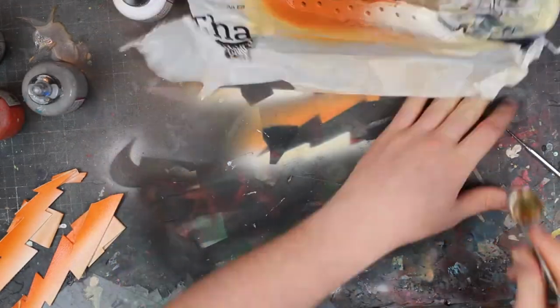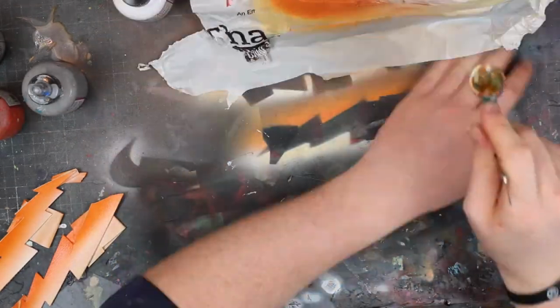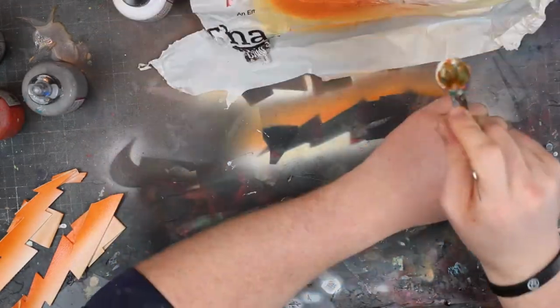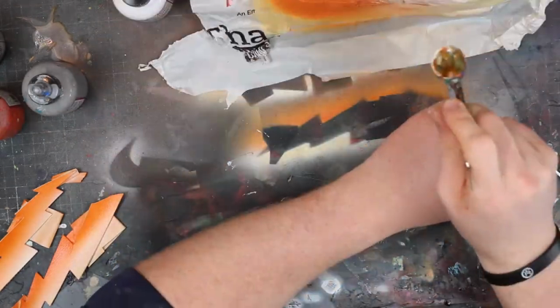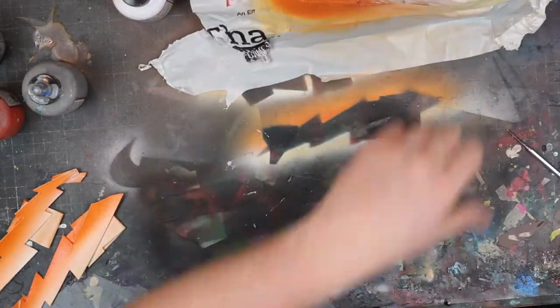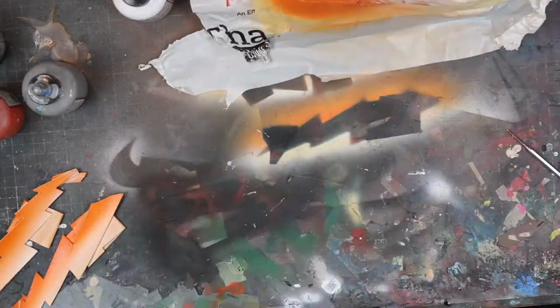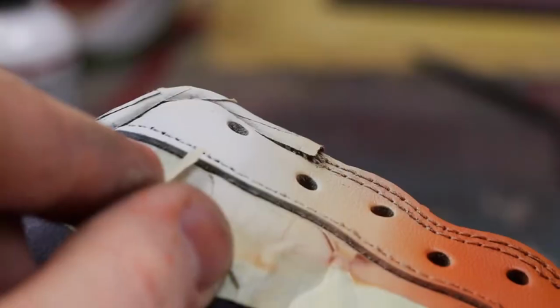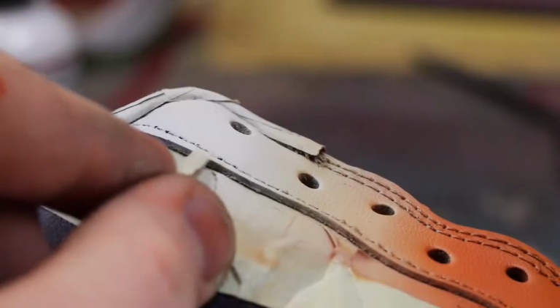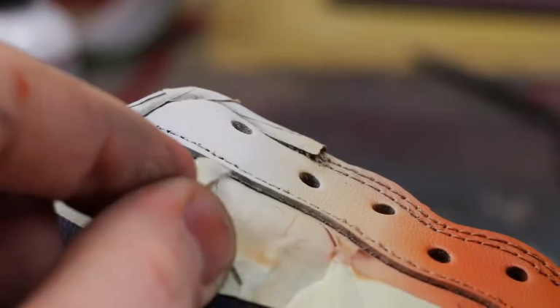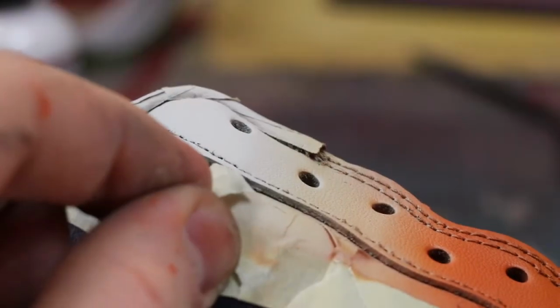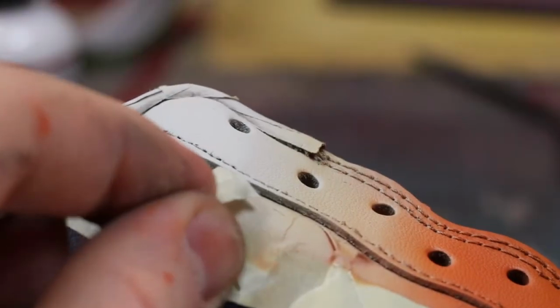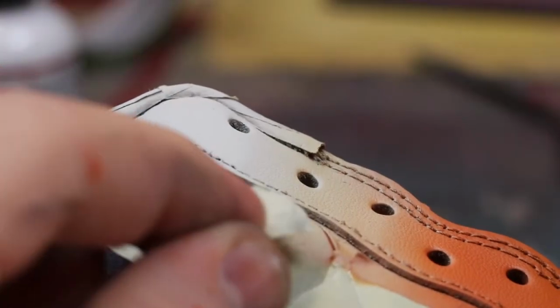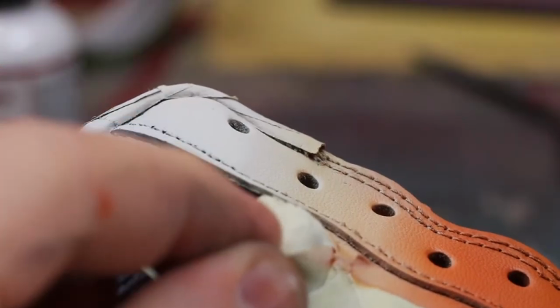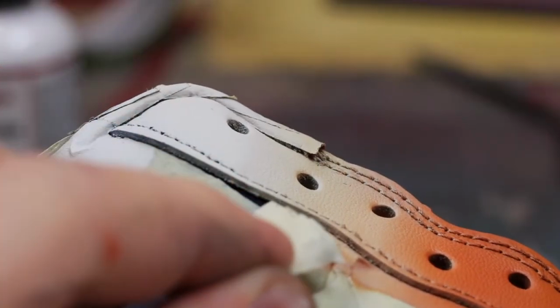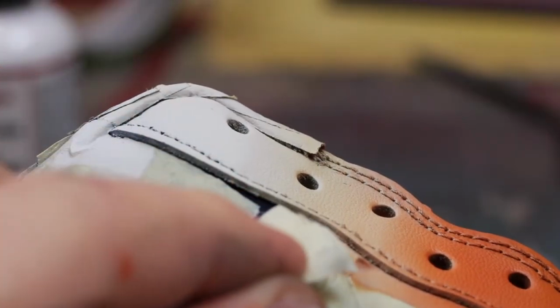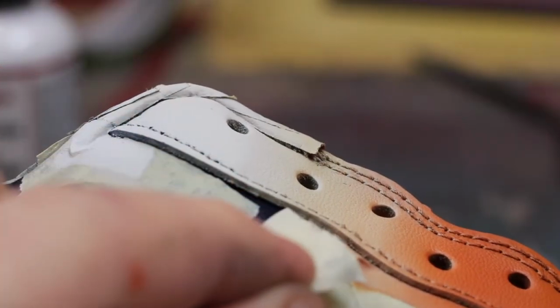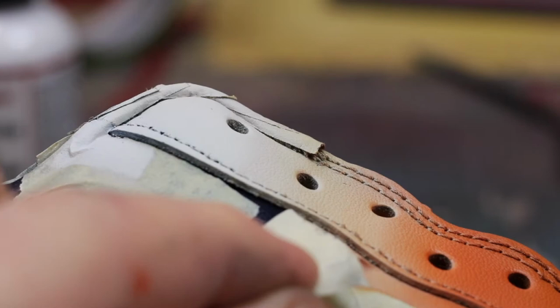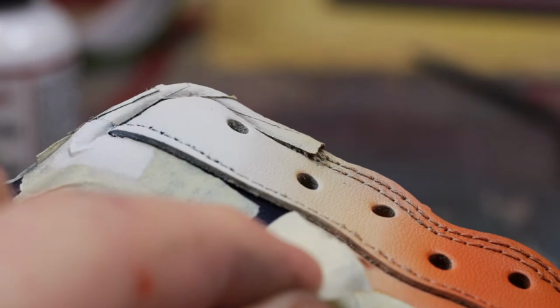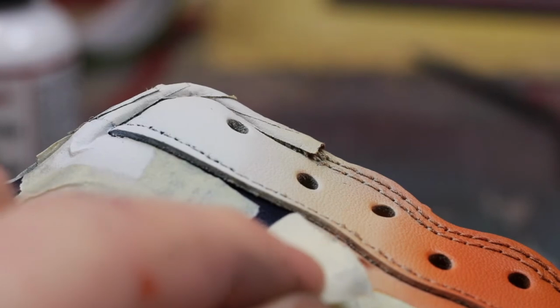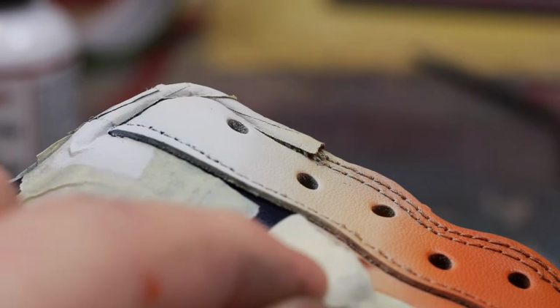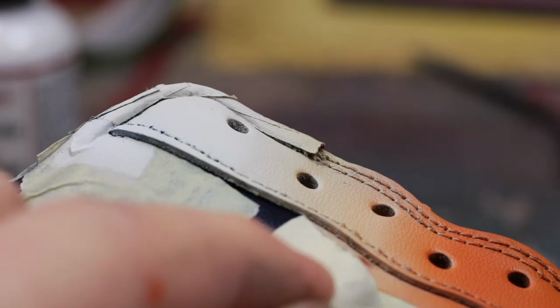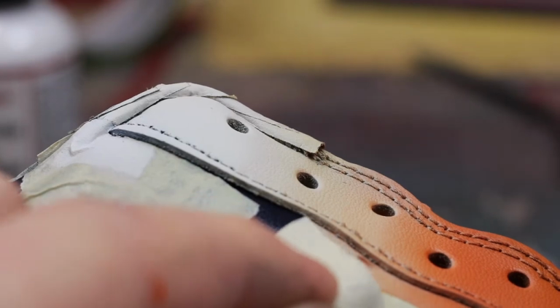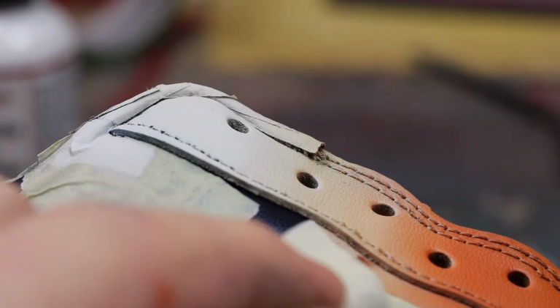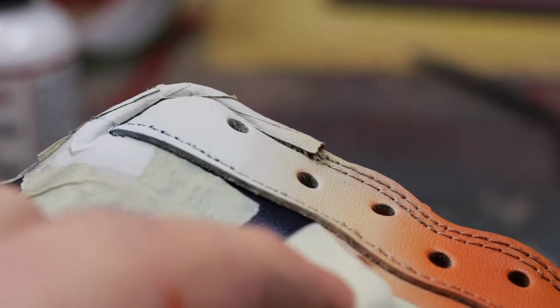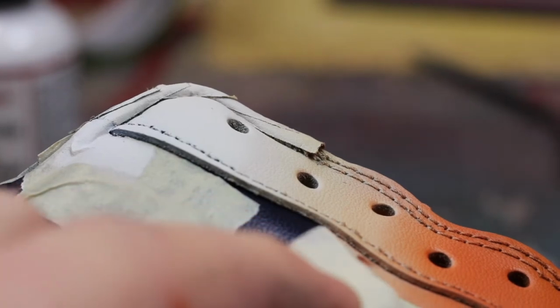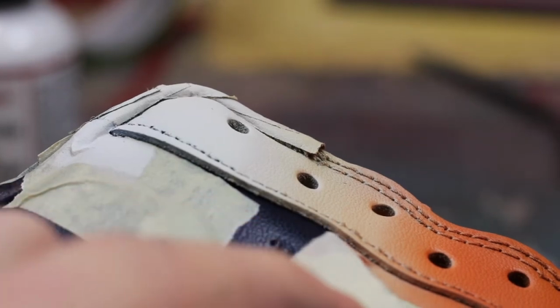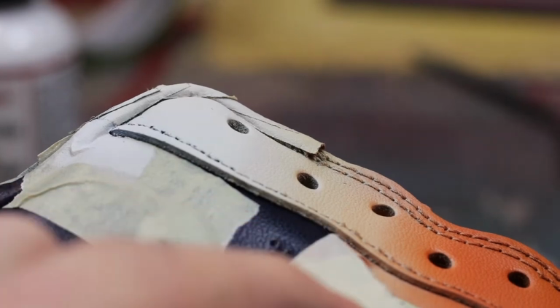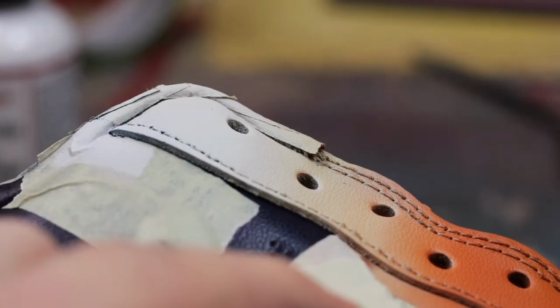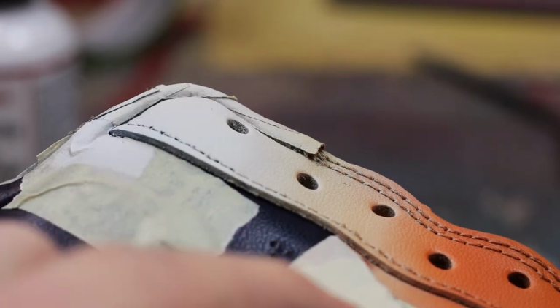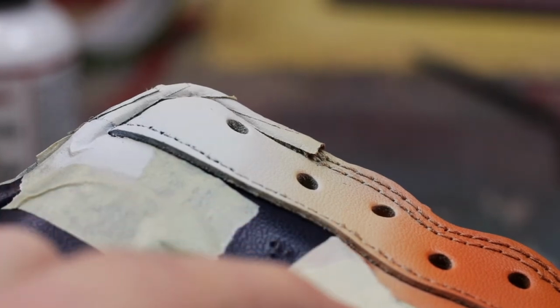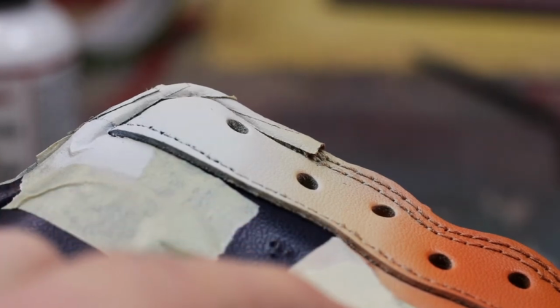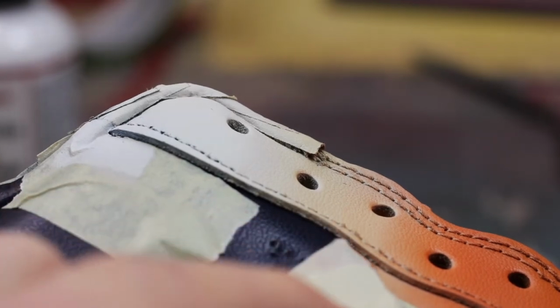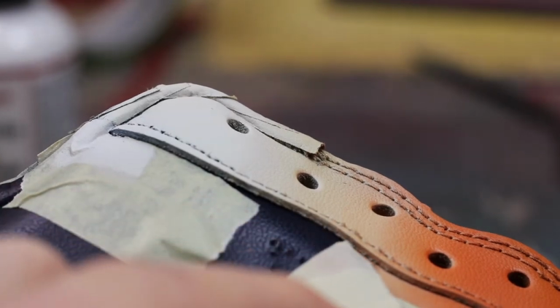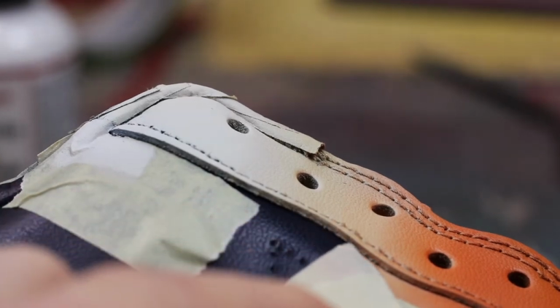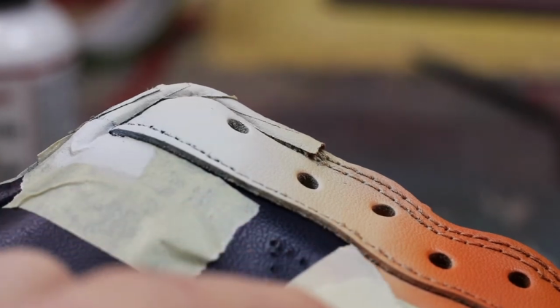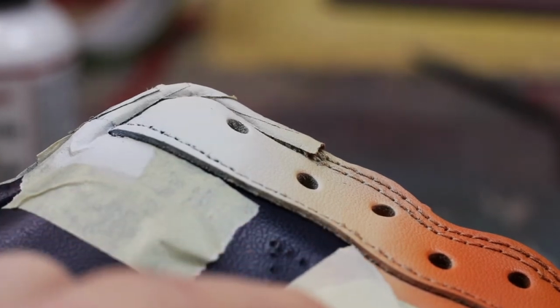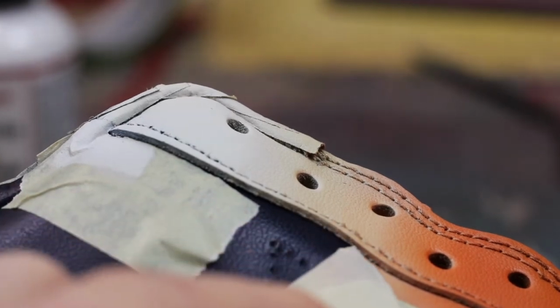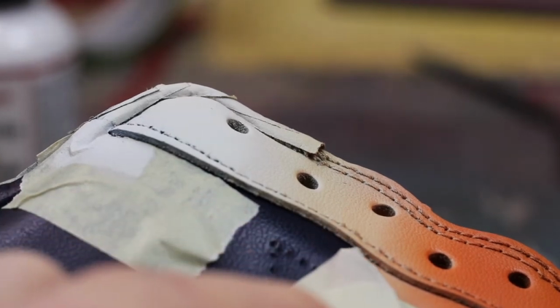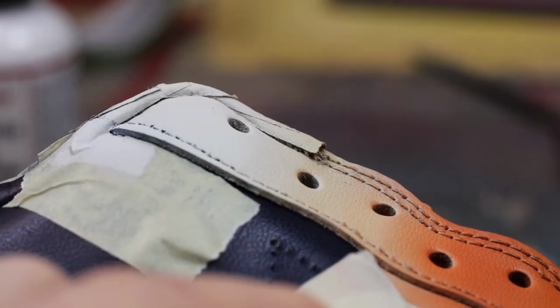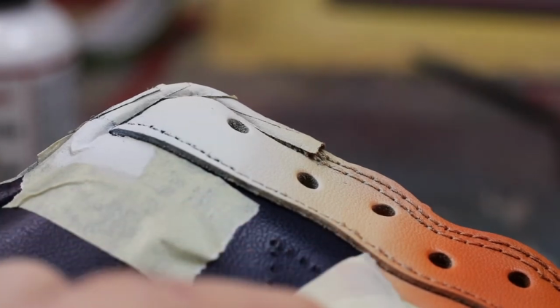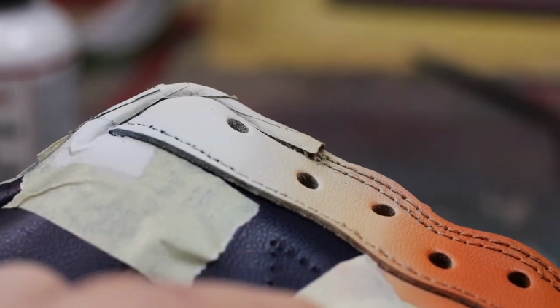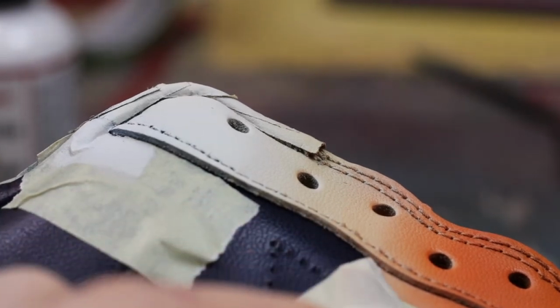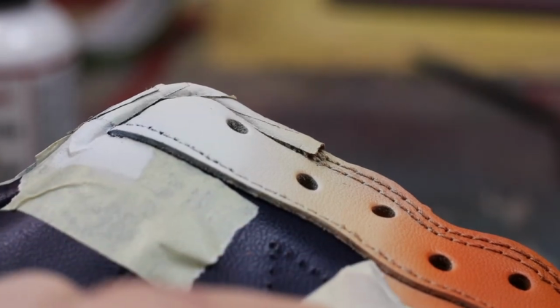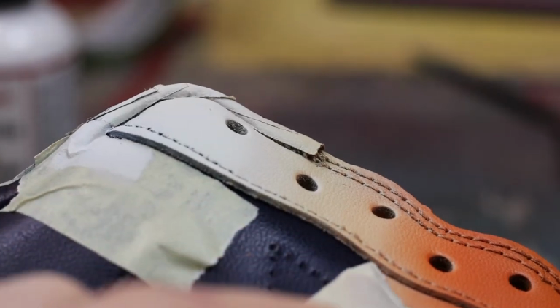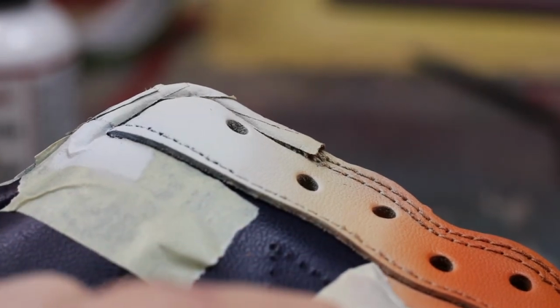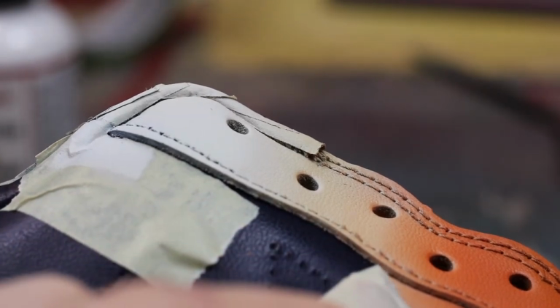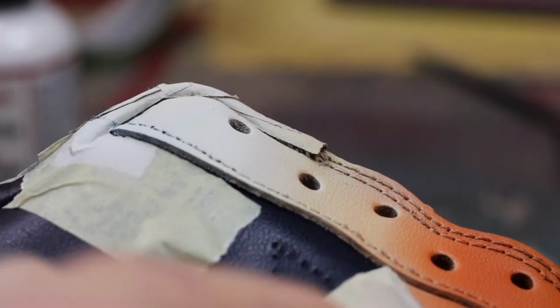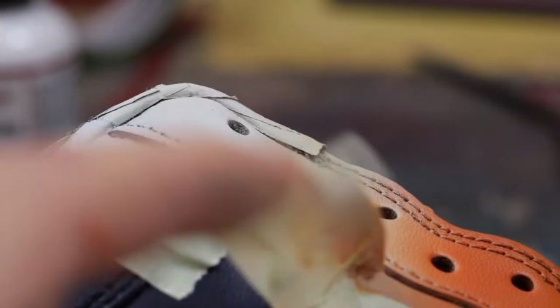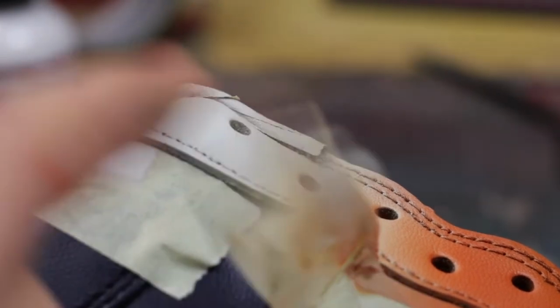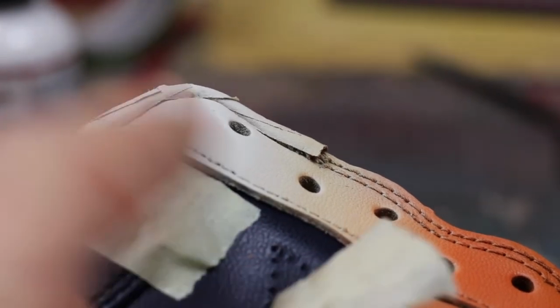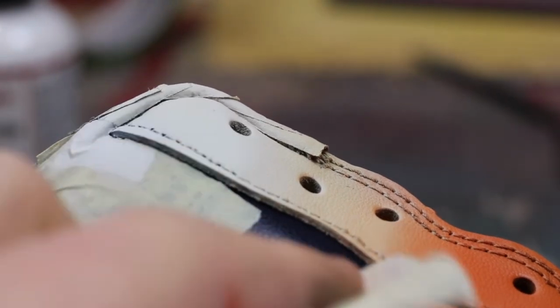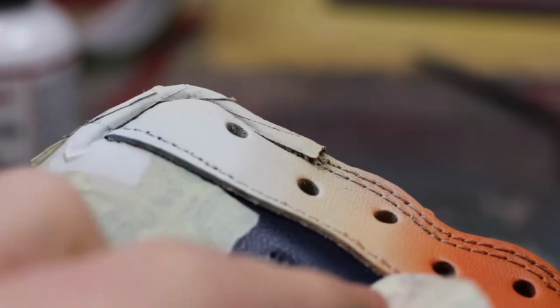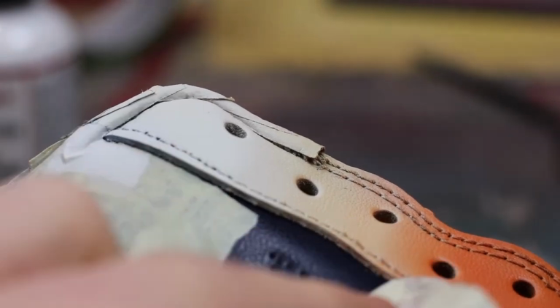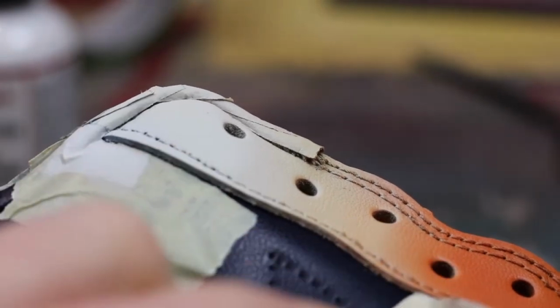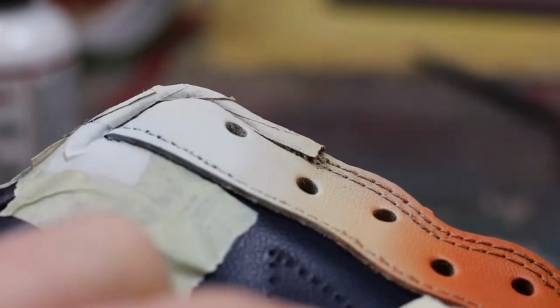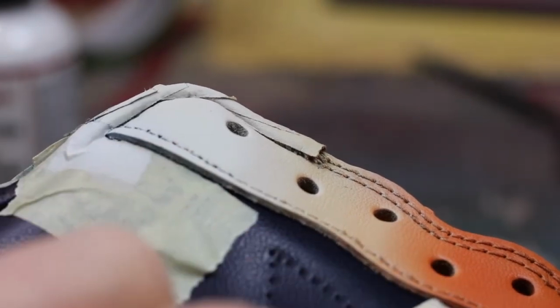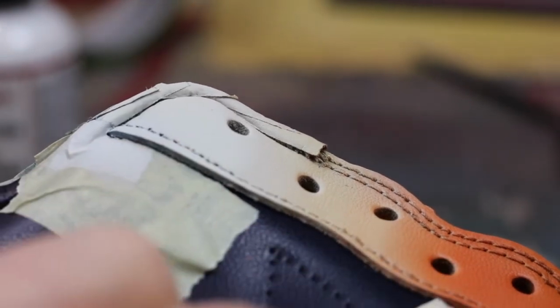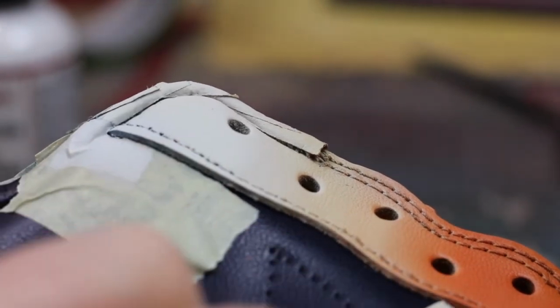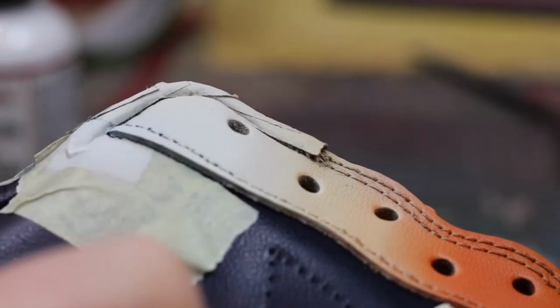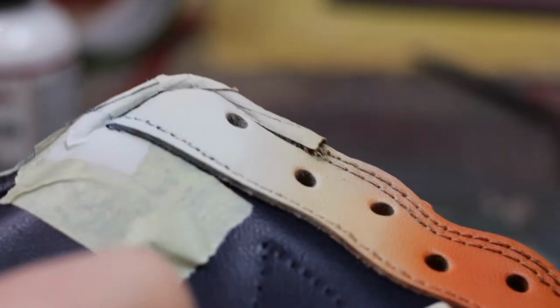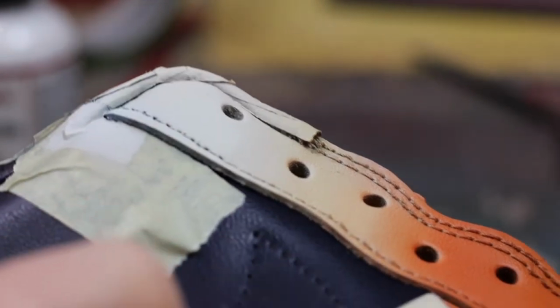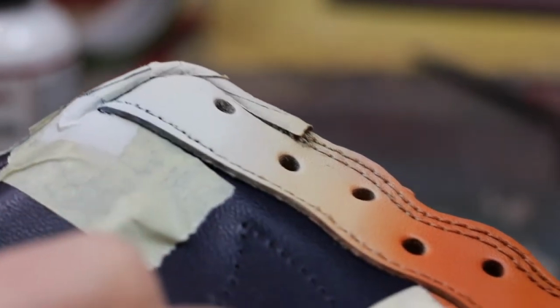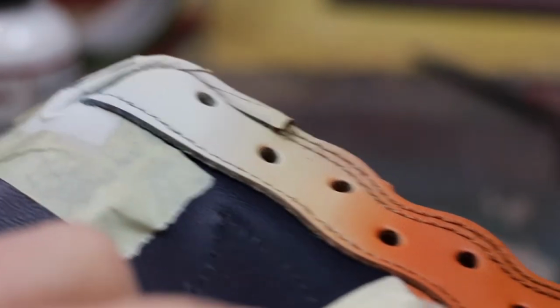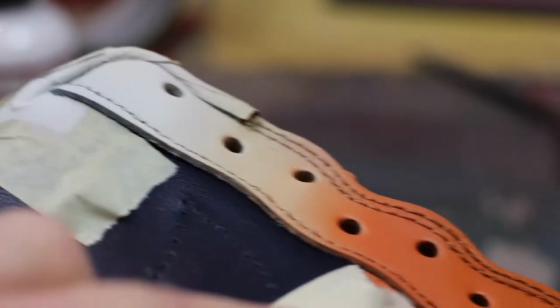Let's enjoy this little unmasking ASMR real quick, because it's very satisfying.